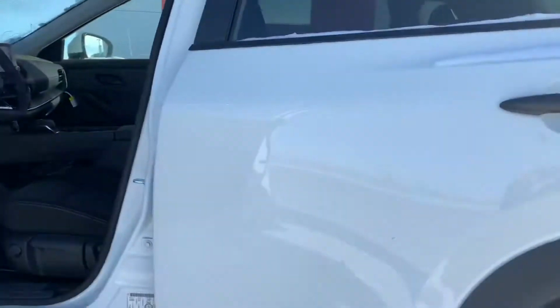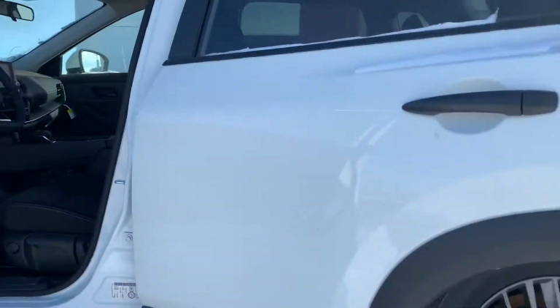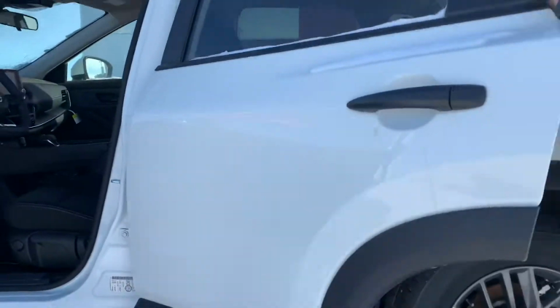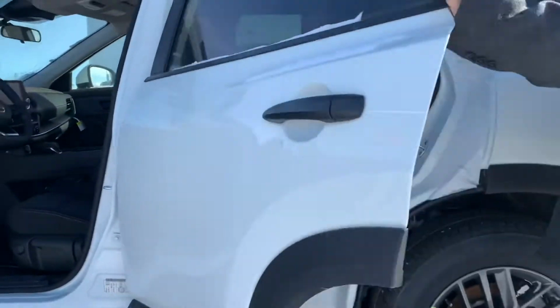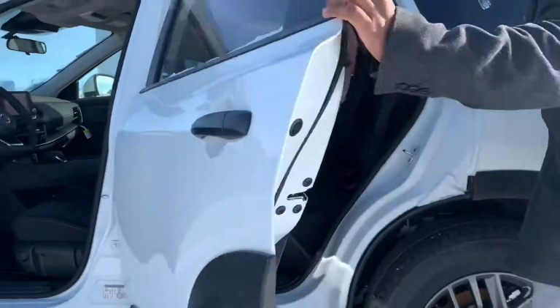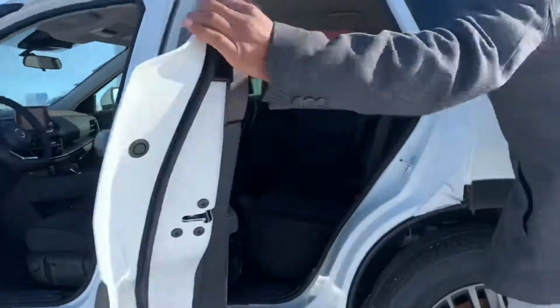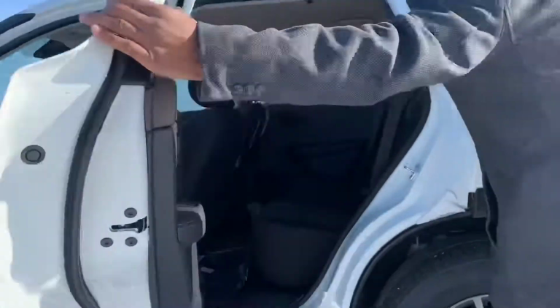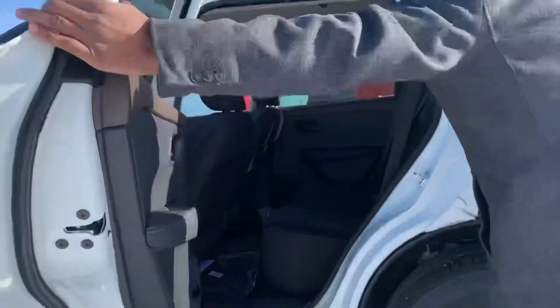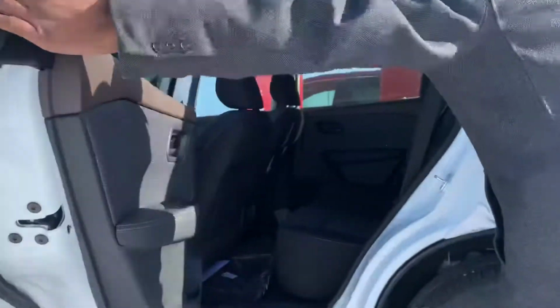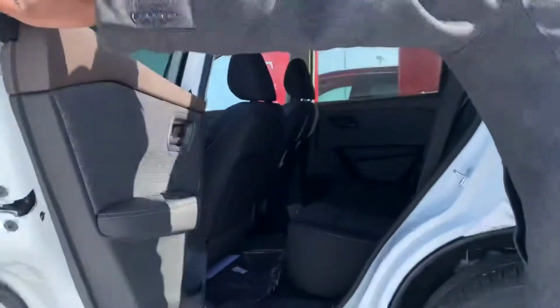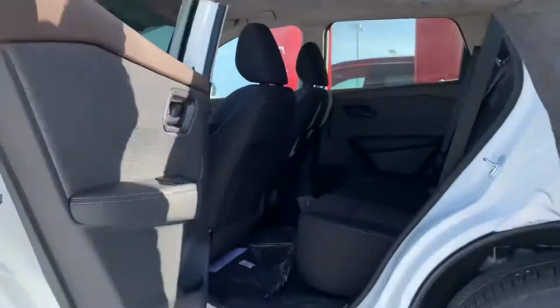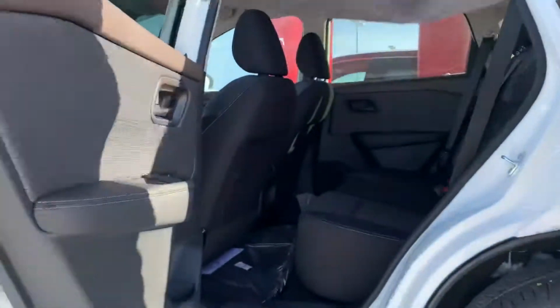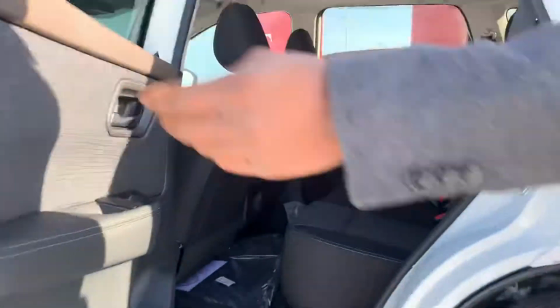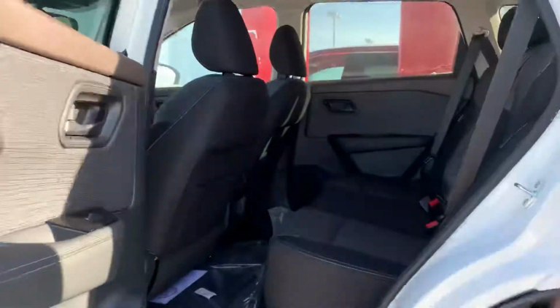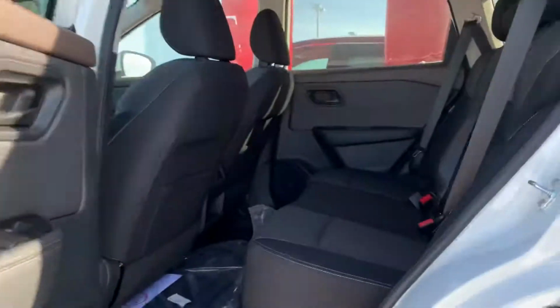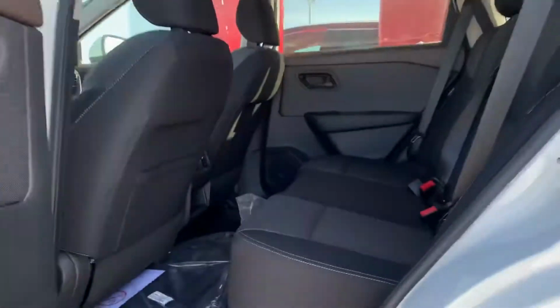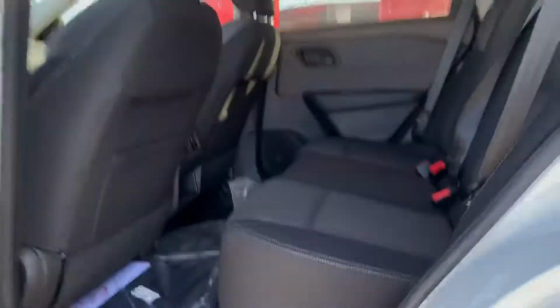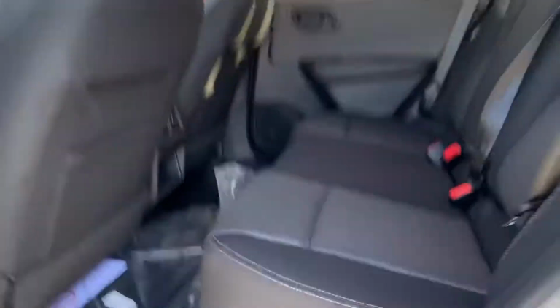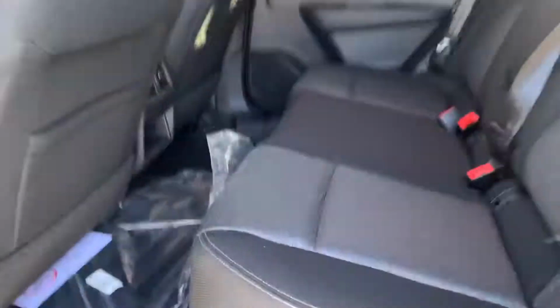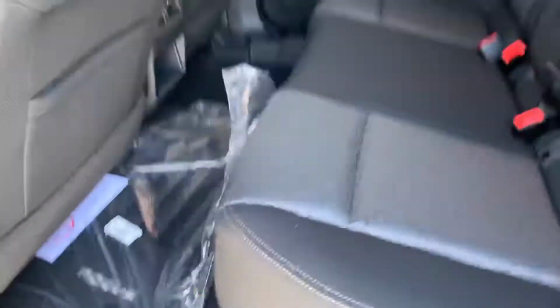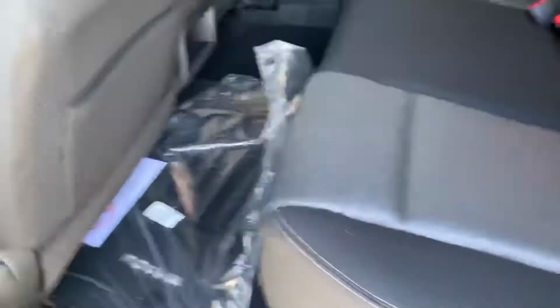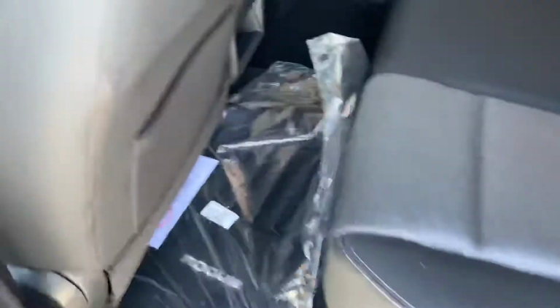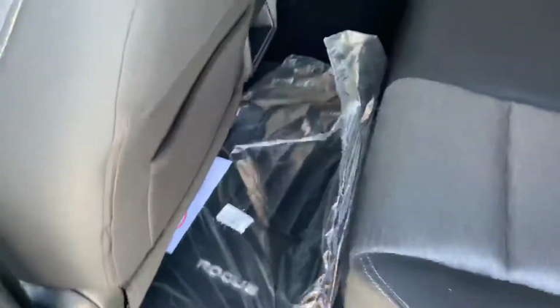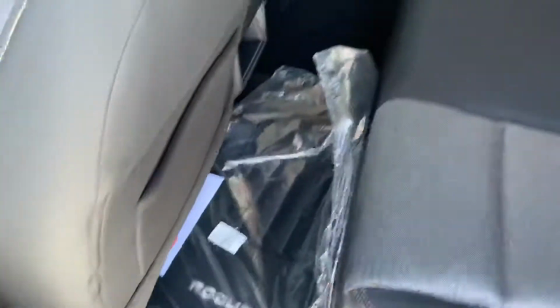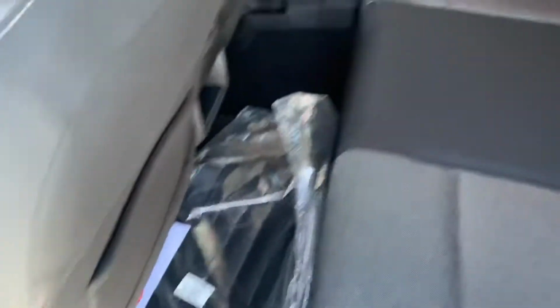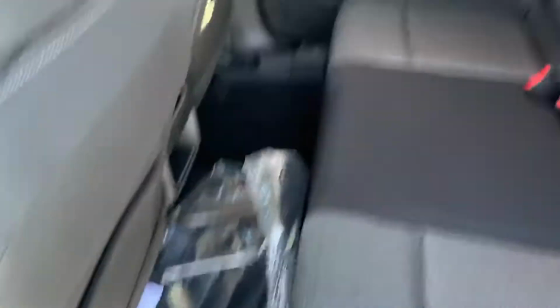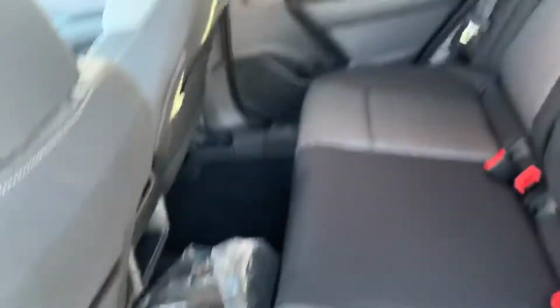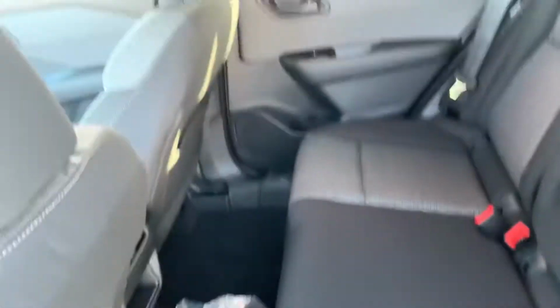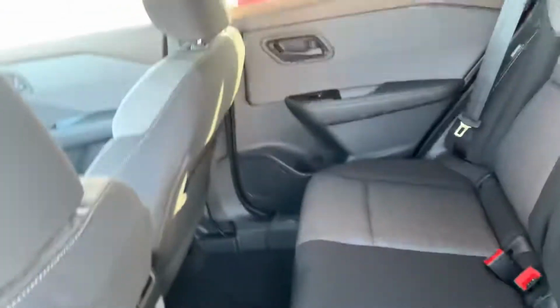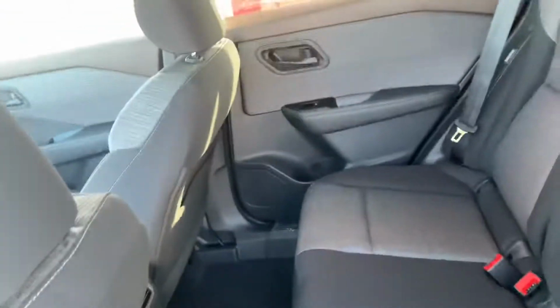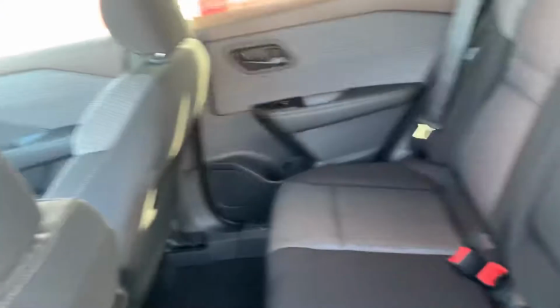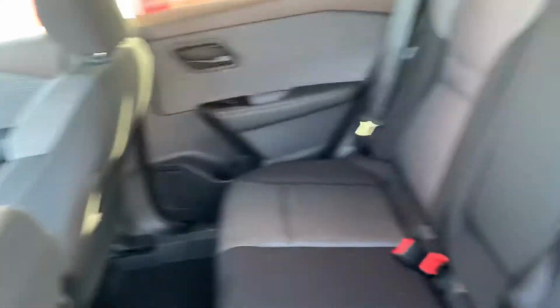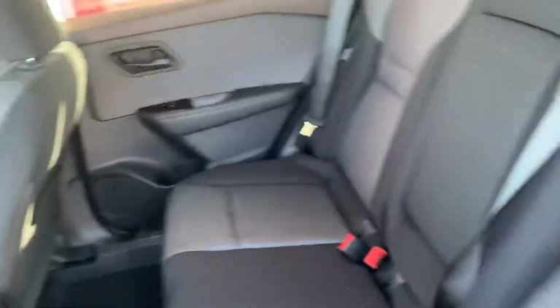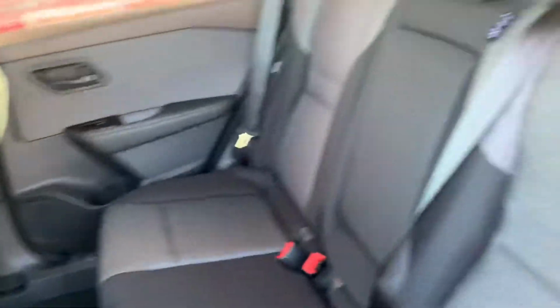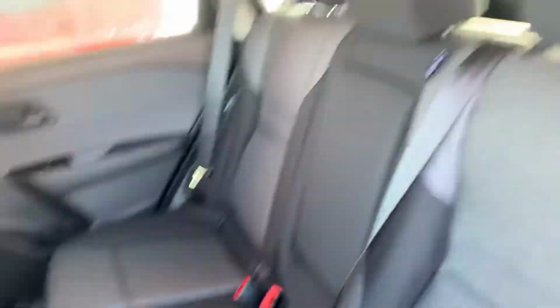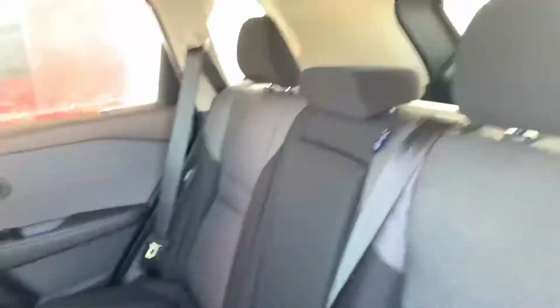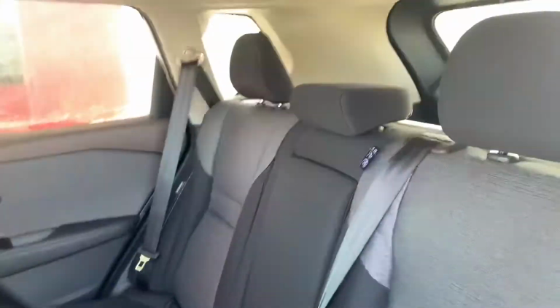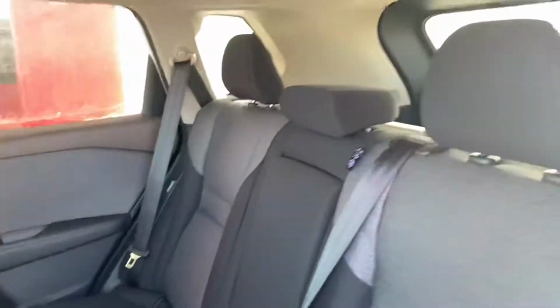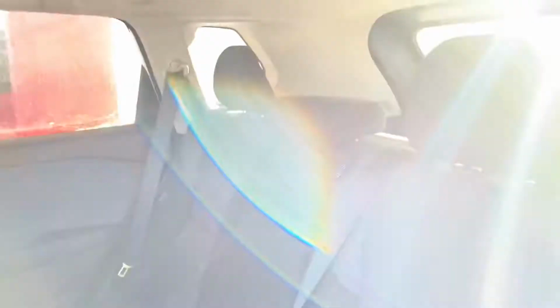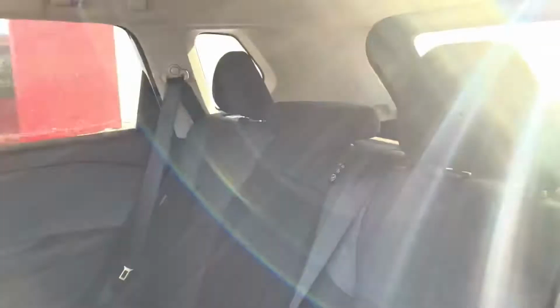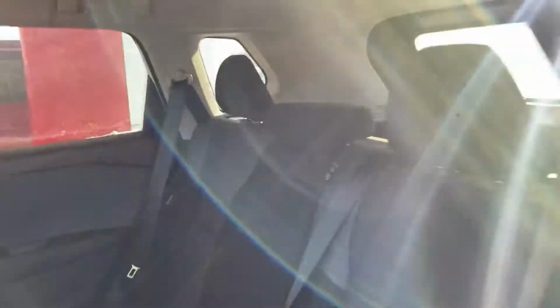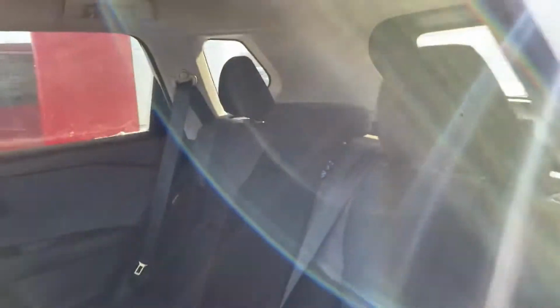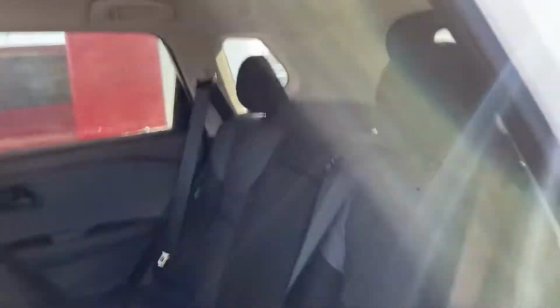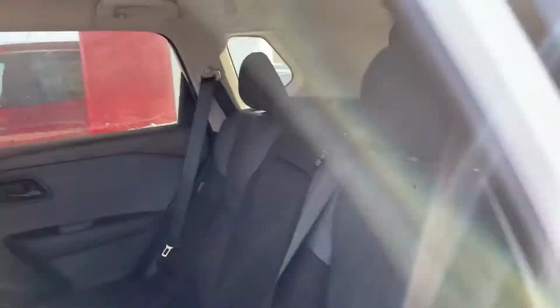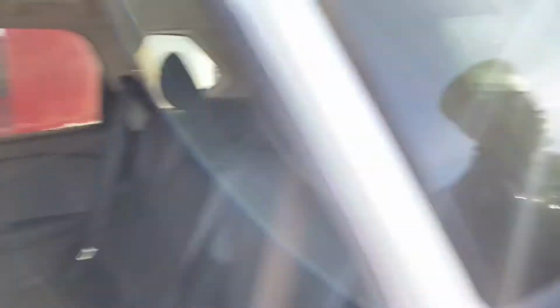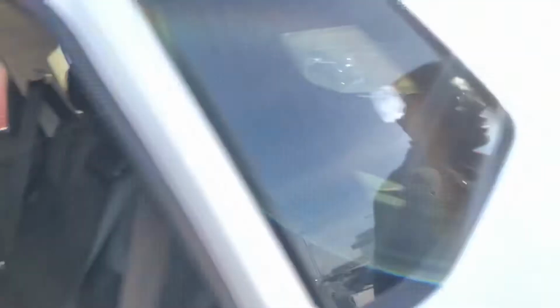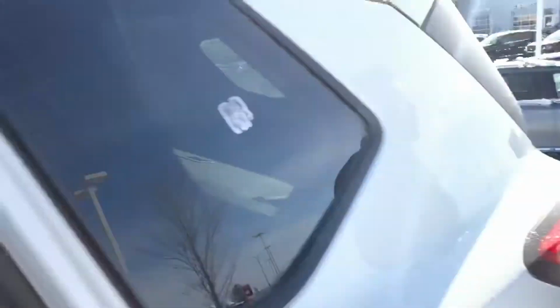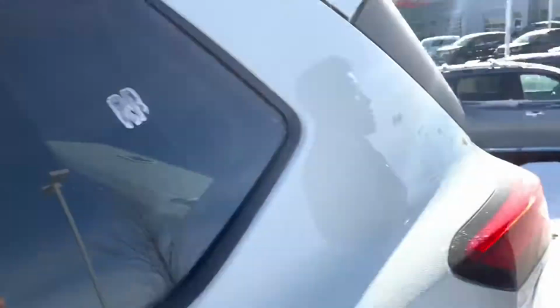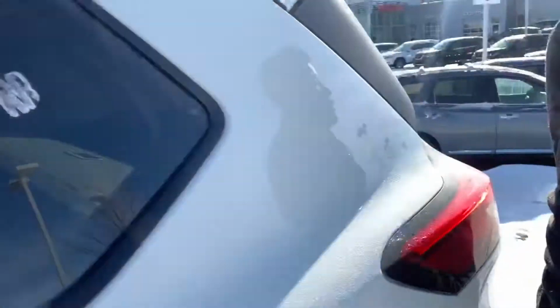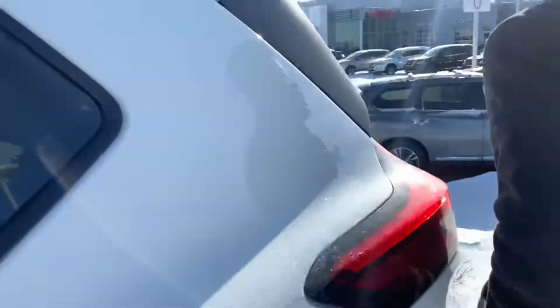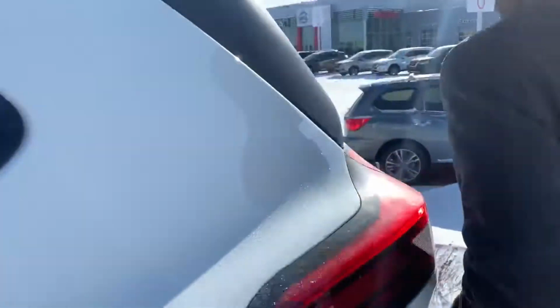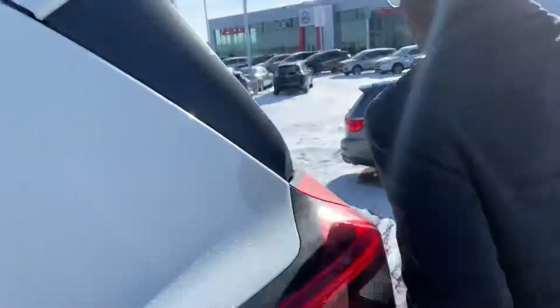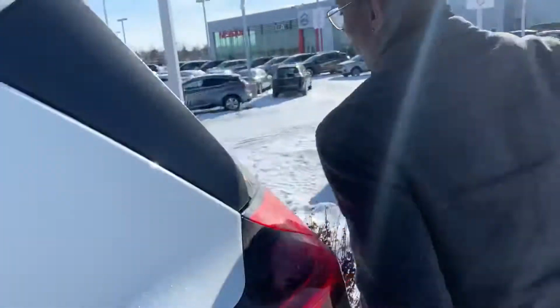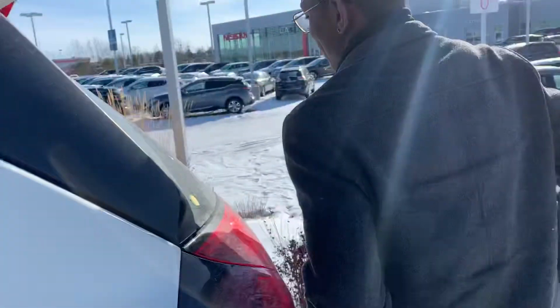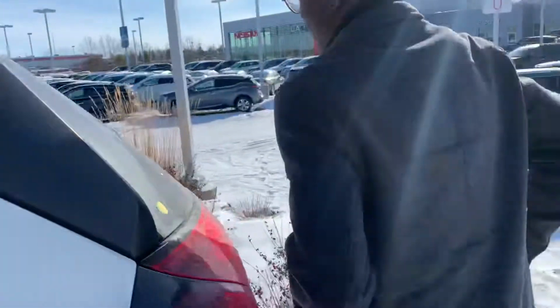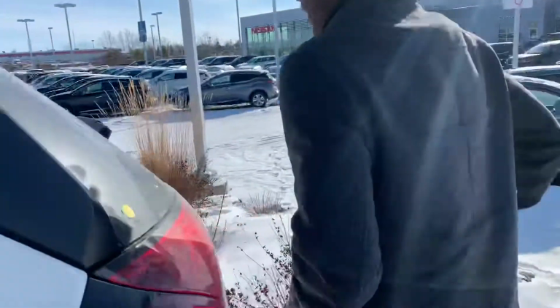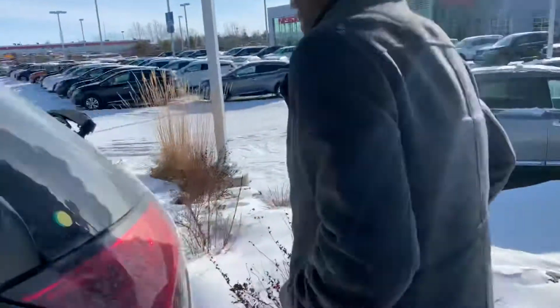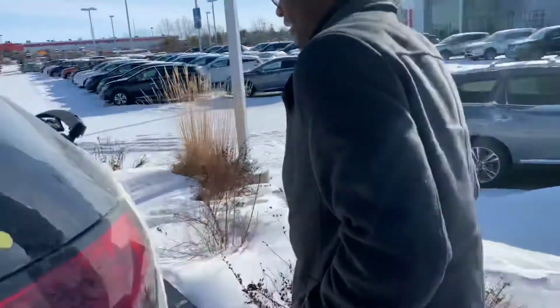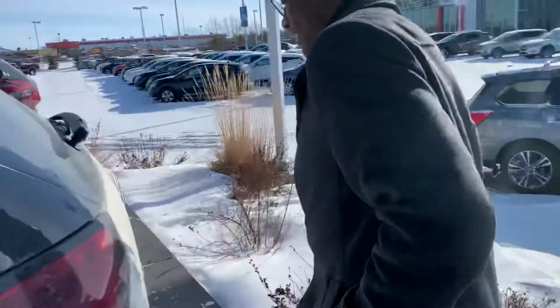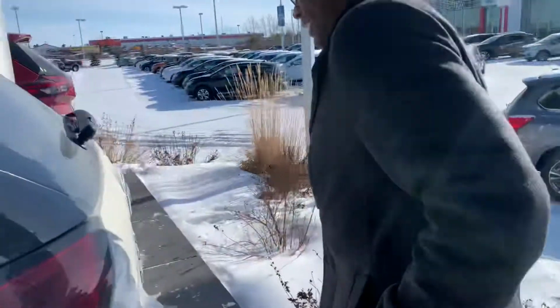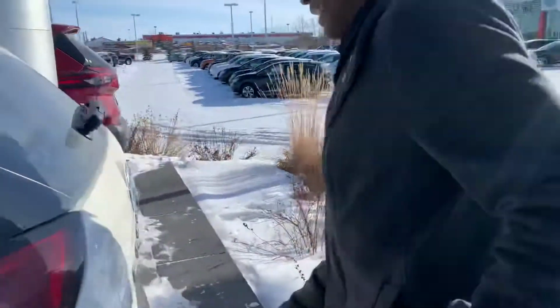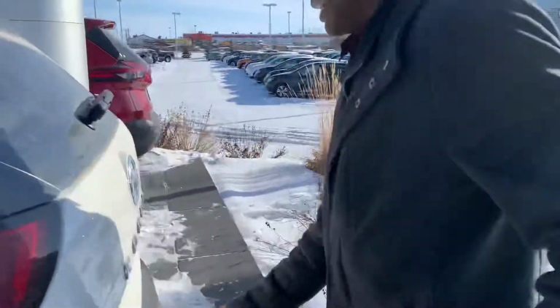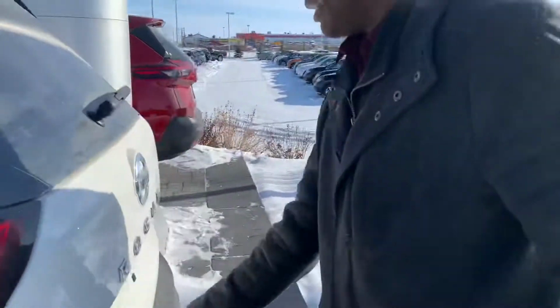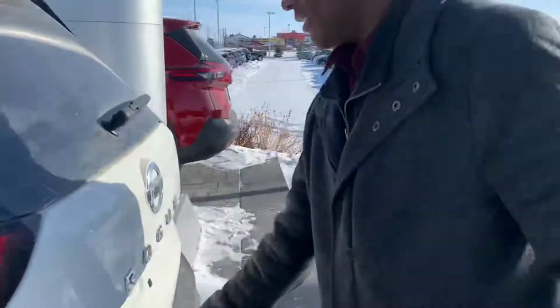Into the back, you have tons of room for your rear passengers as well, and the comfortable cross seating continues.